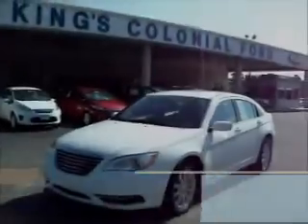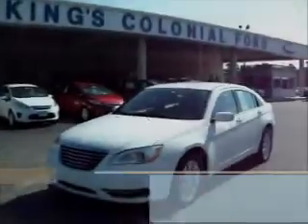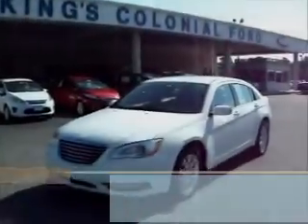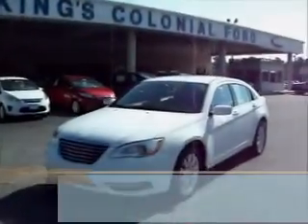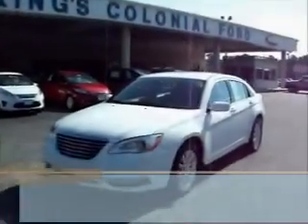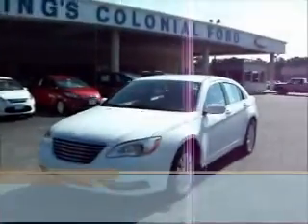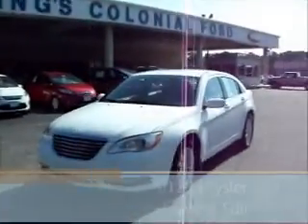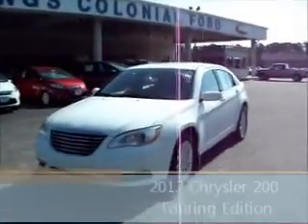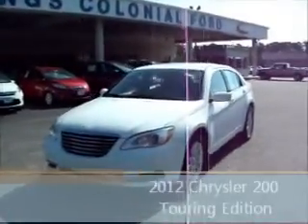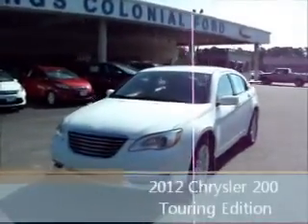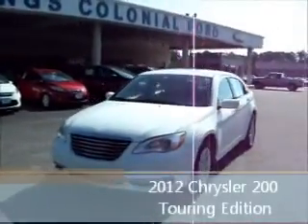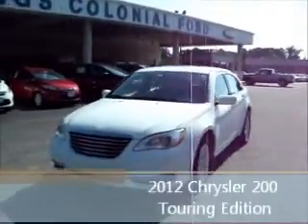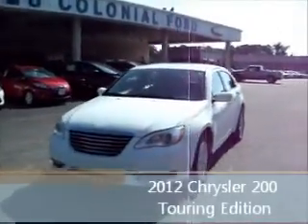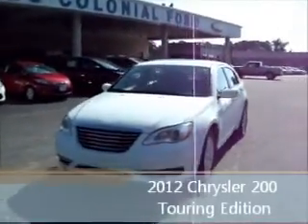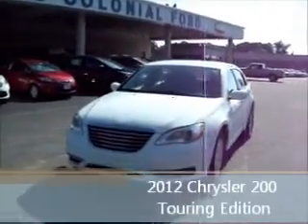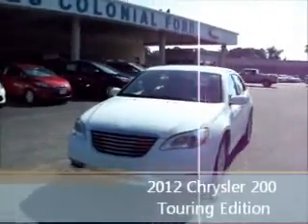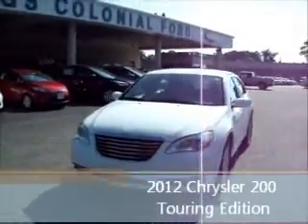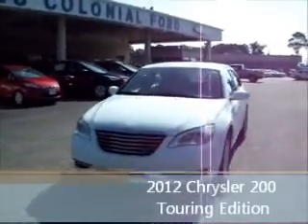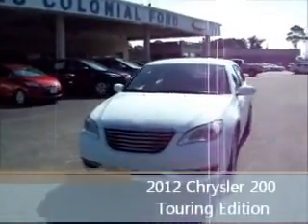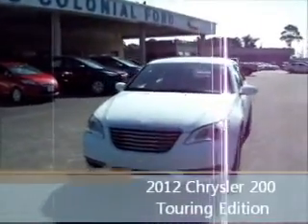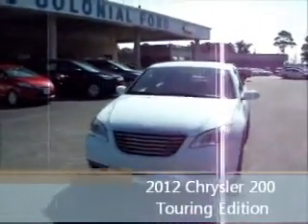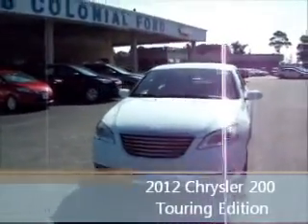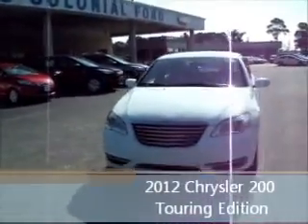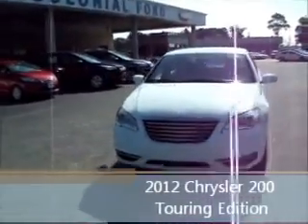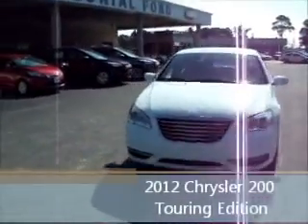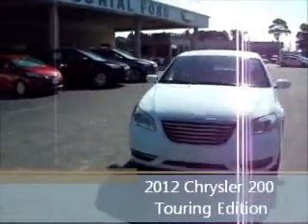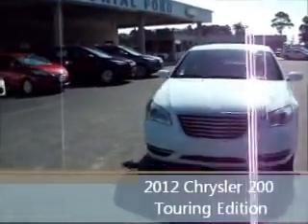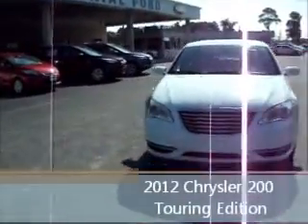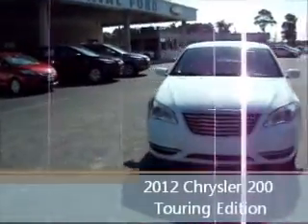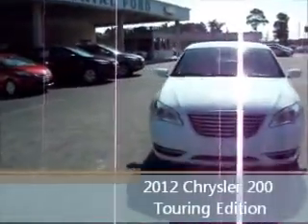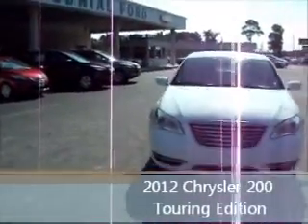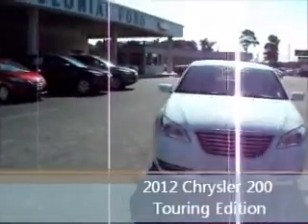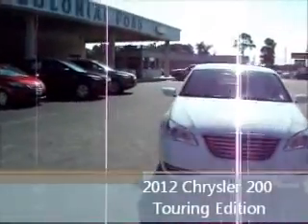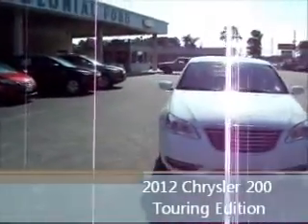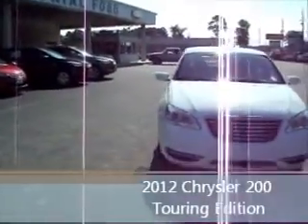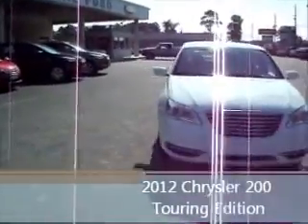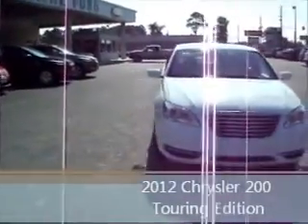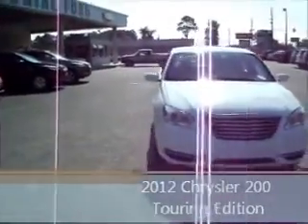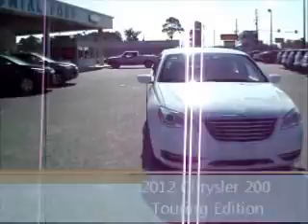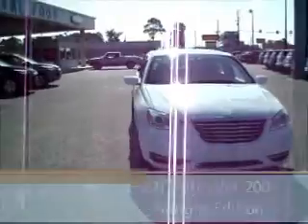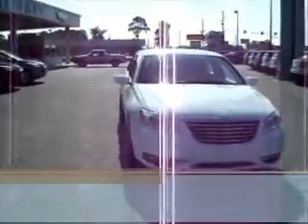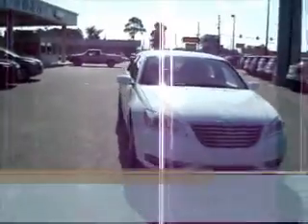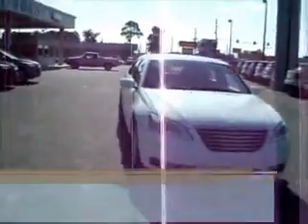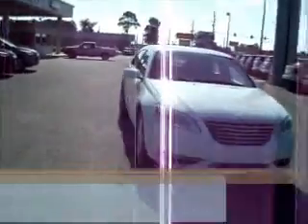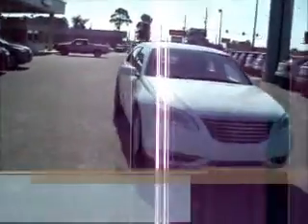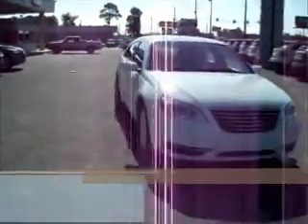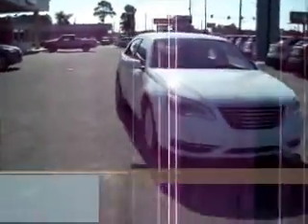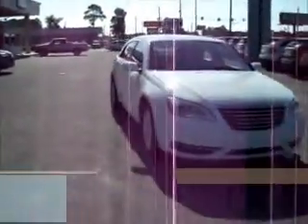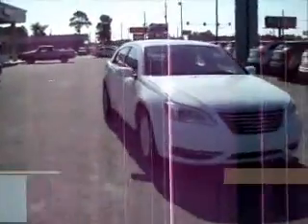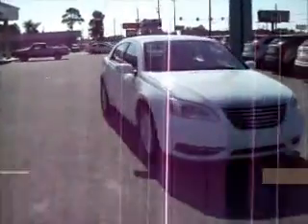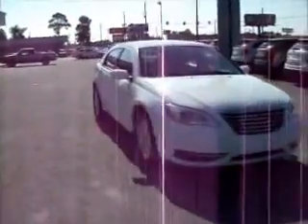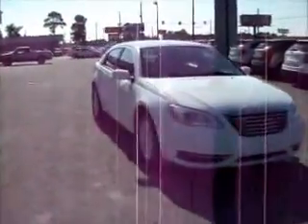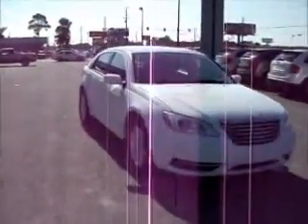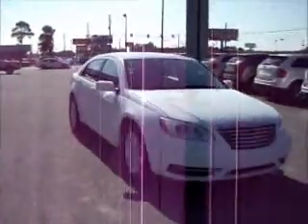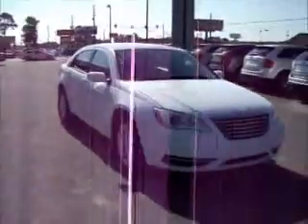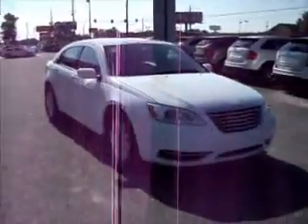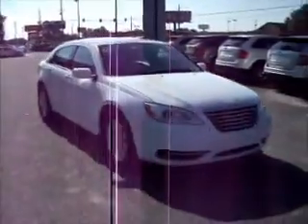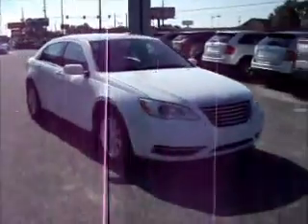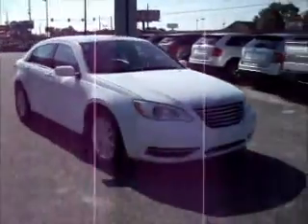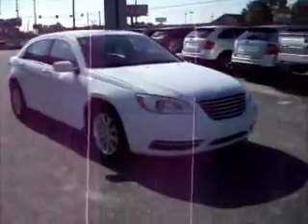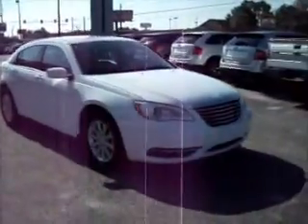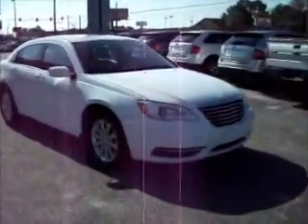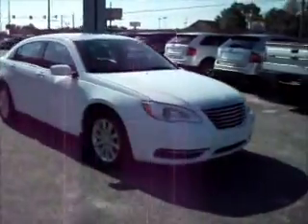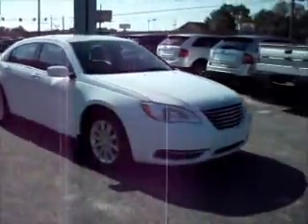Hello and welcome to King's Colonial Ford. Today we're looking at a really sporty 2012 Chrysler 200 Touring Edition.